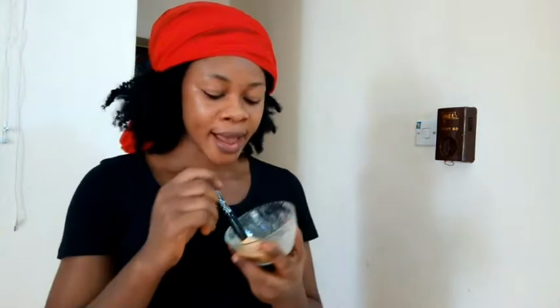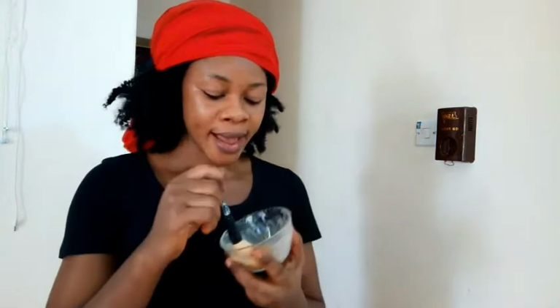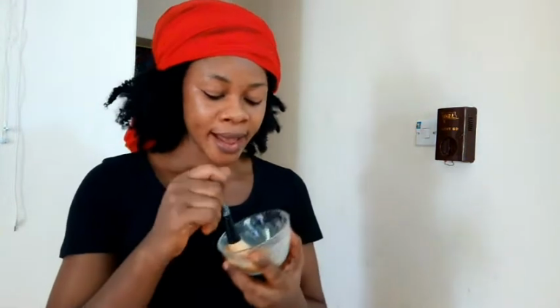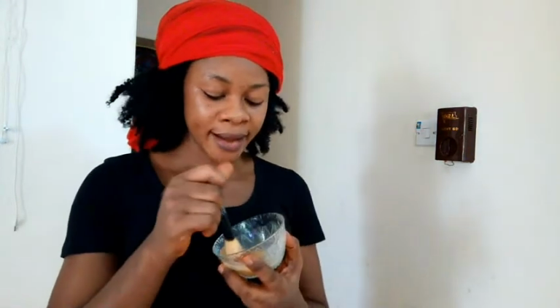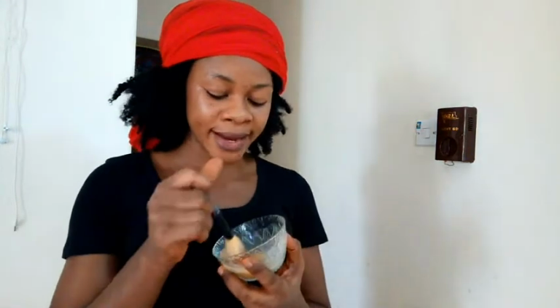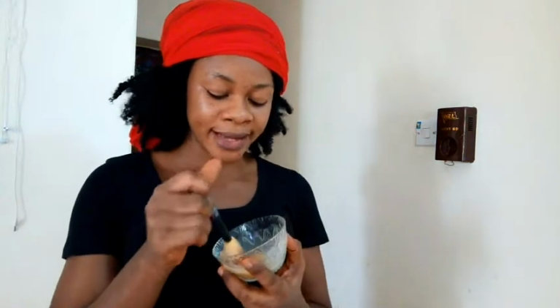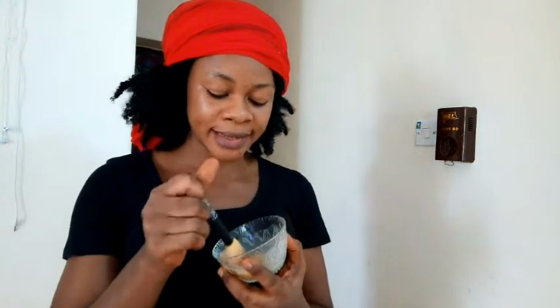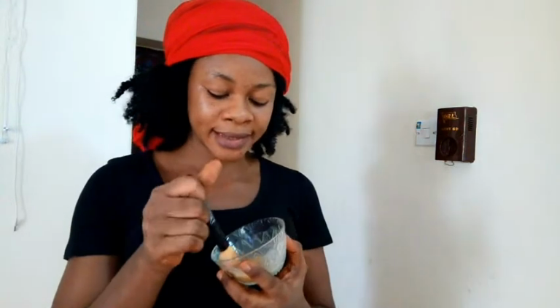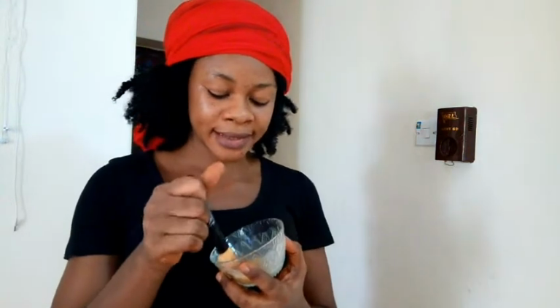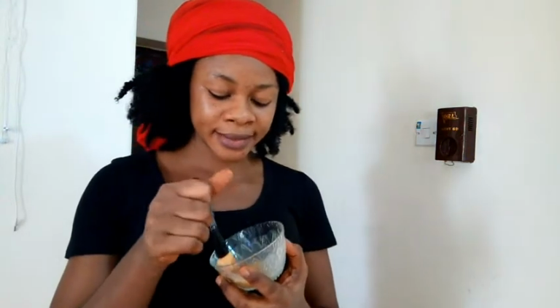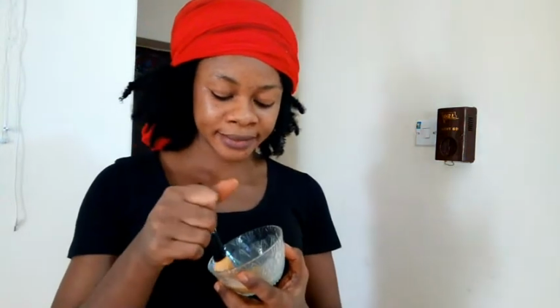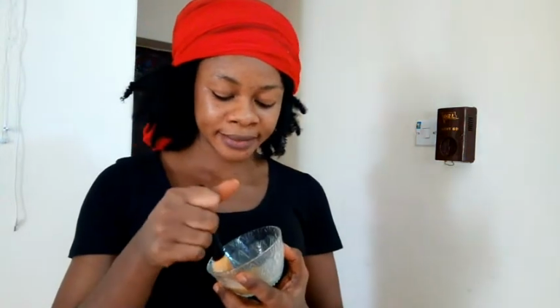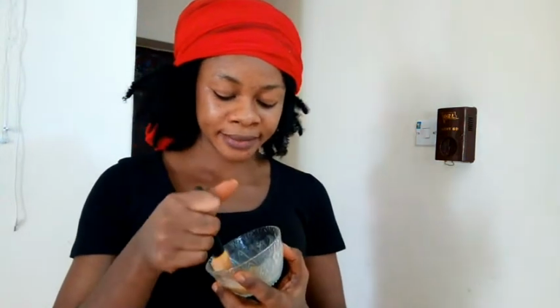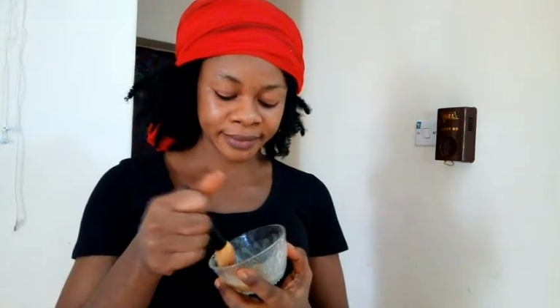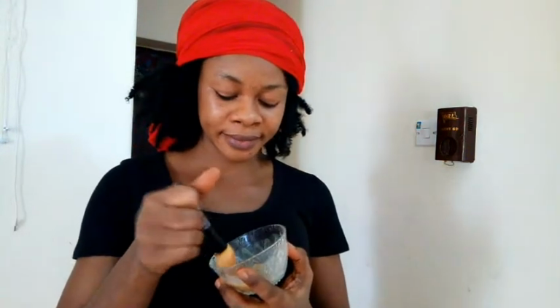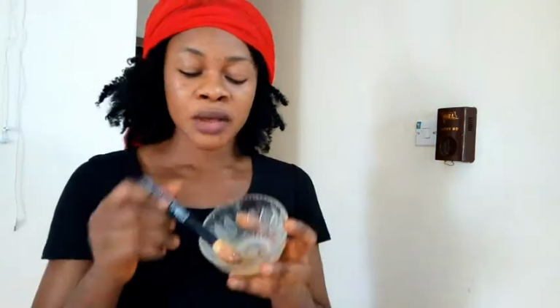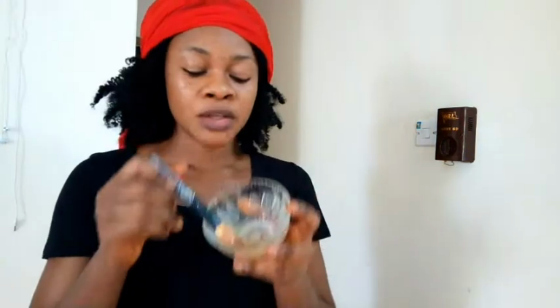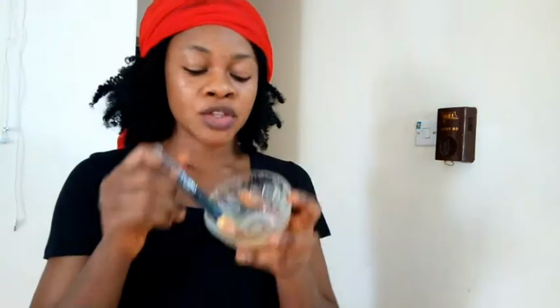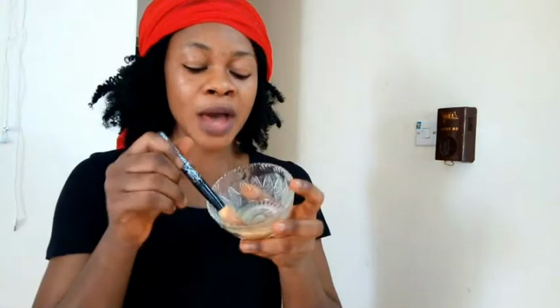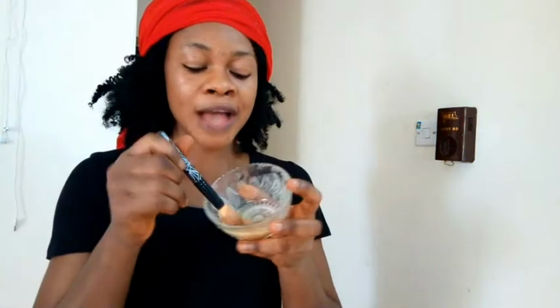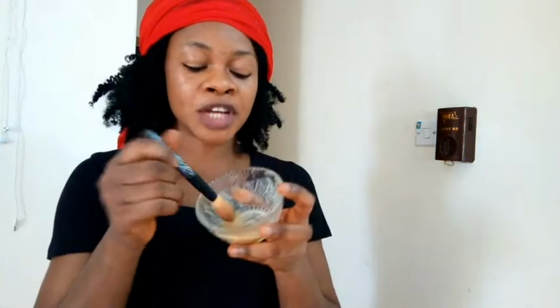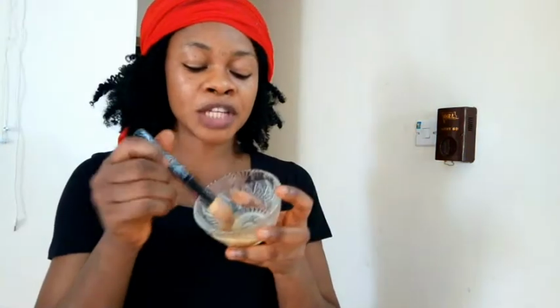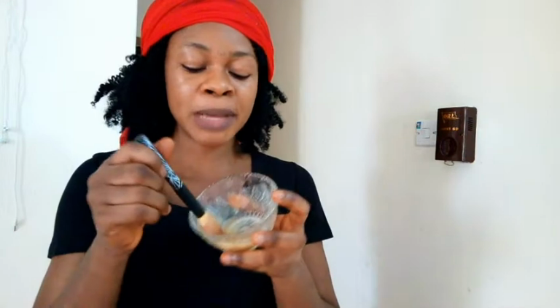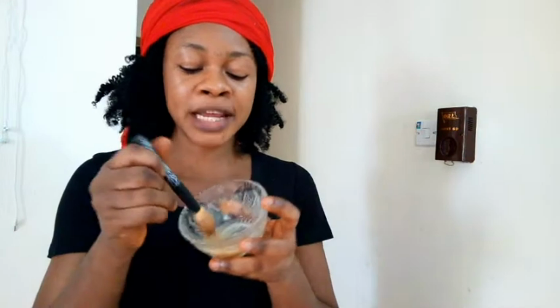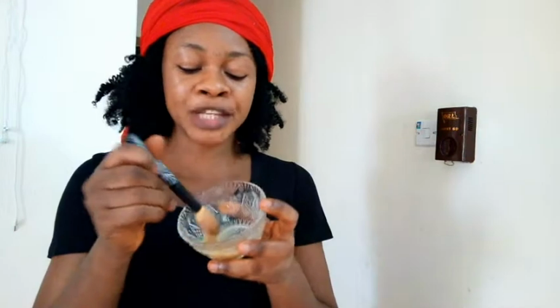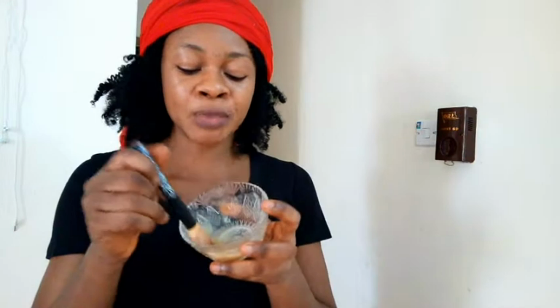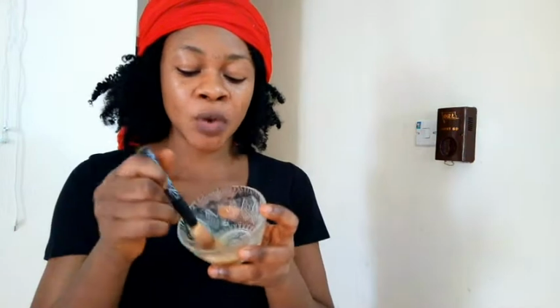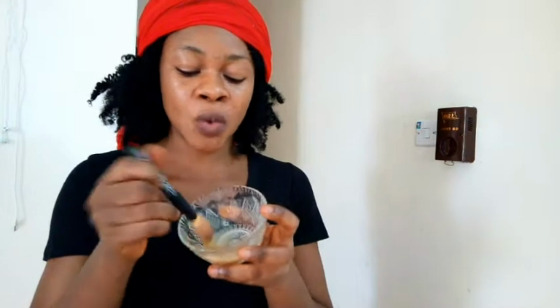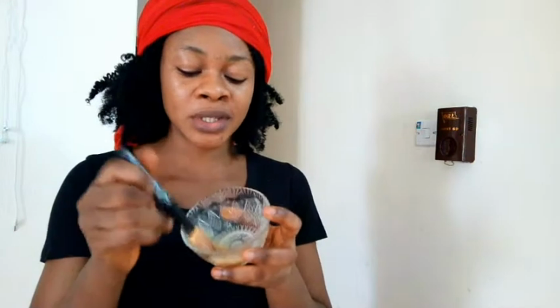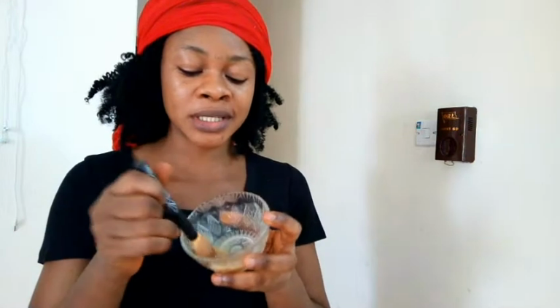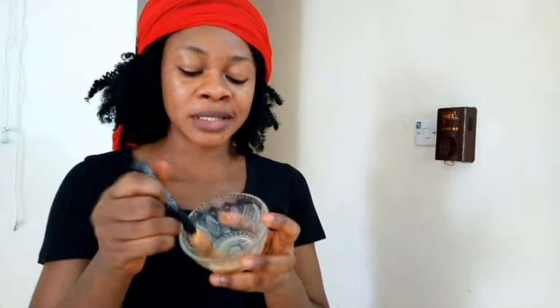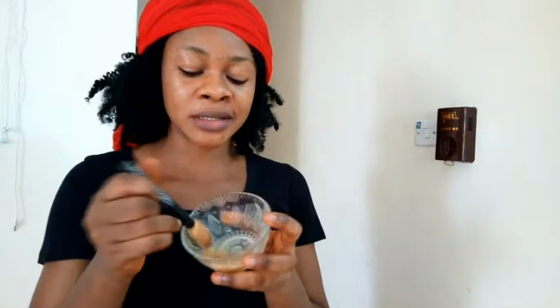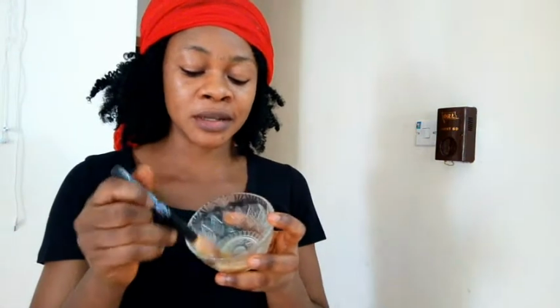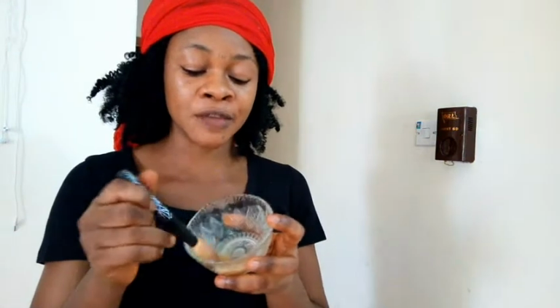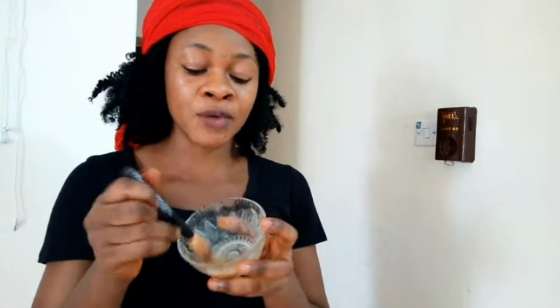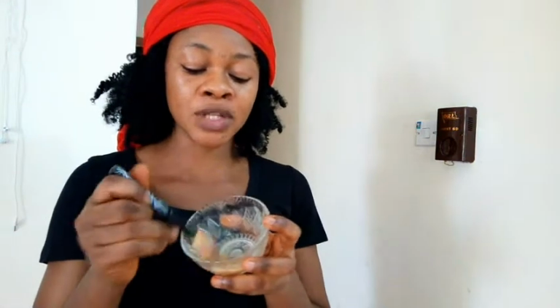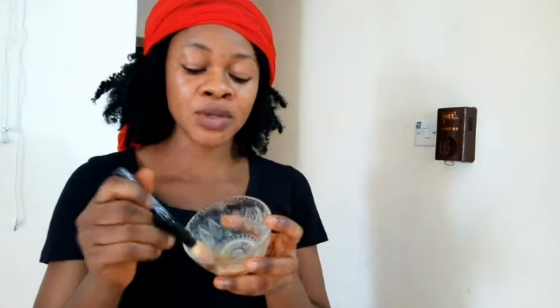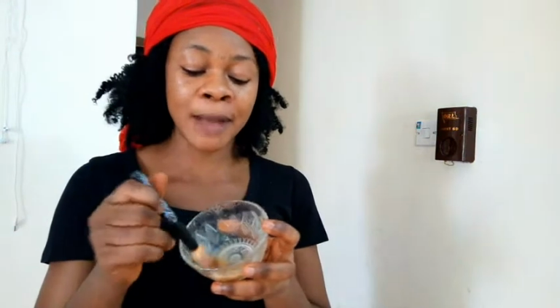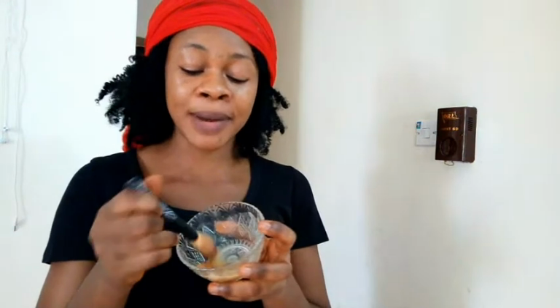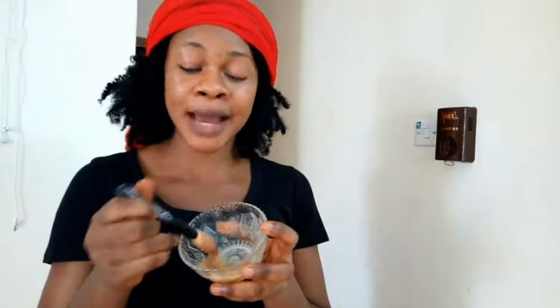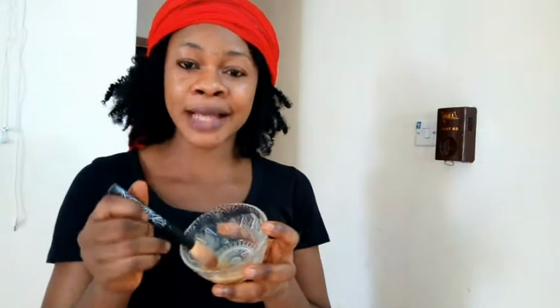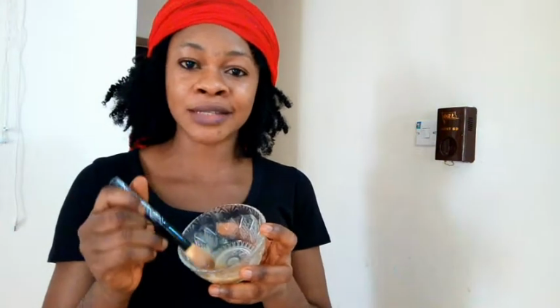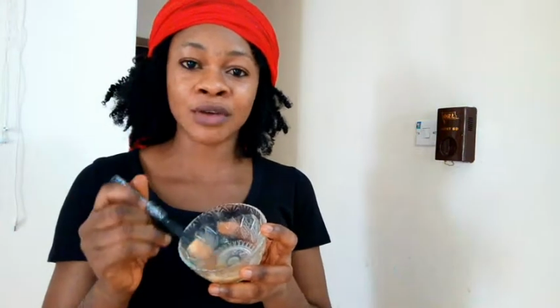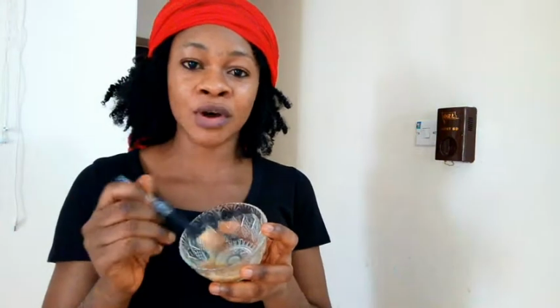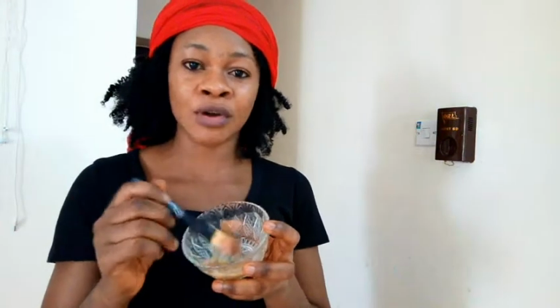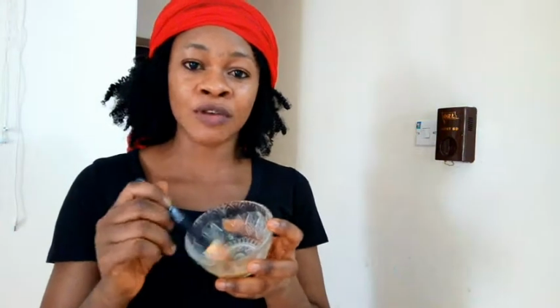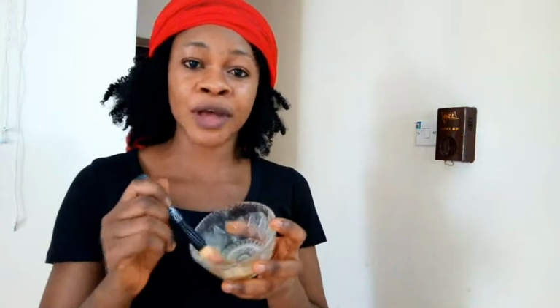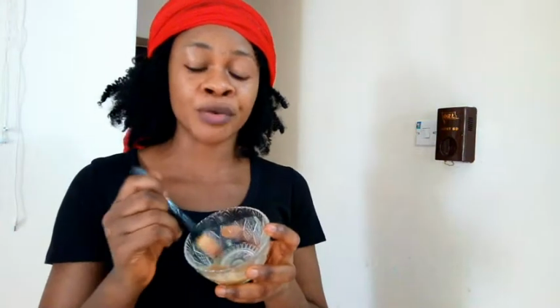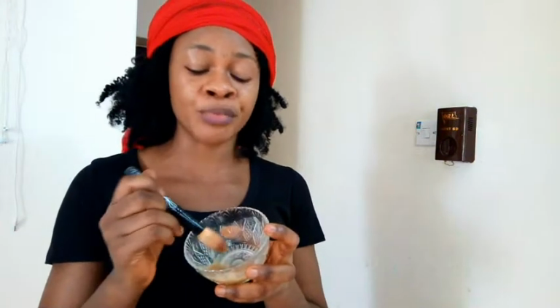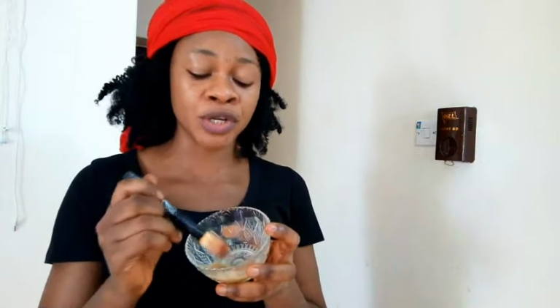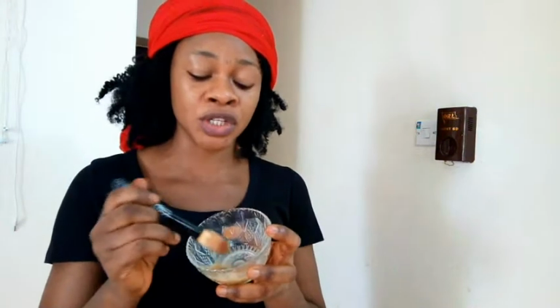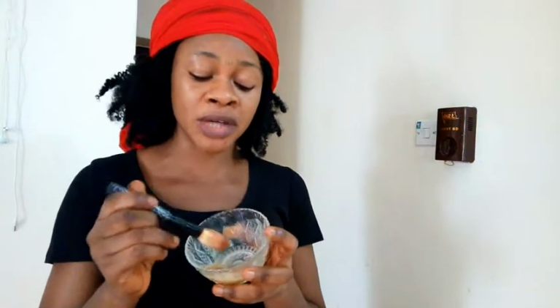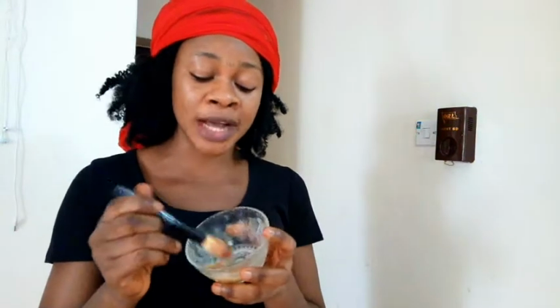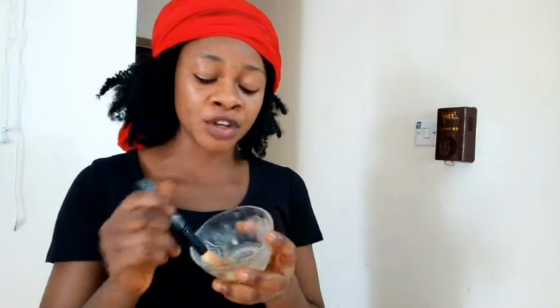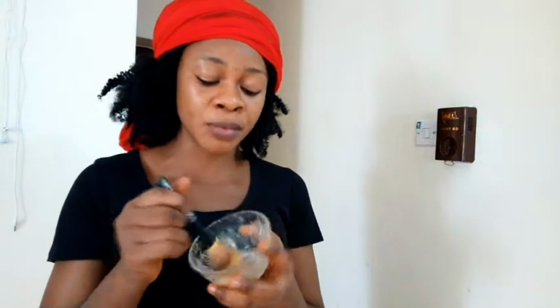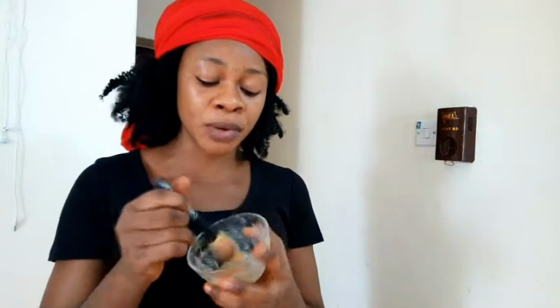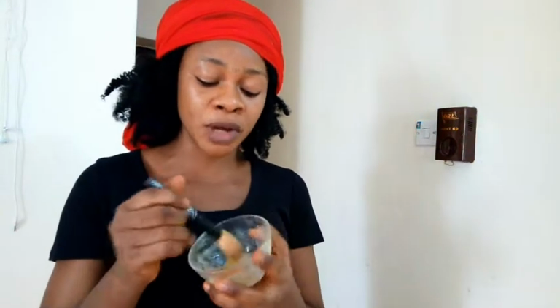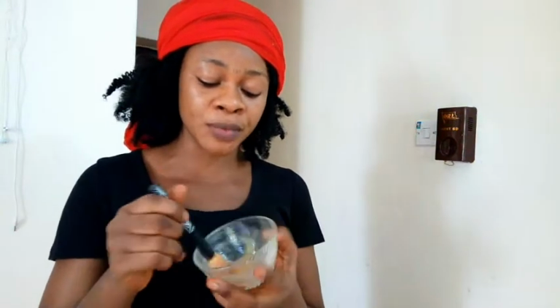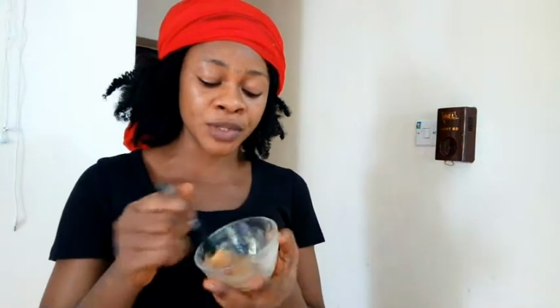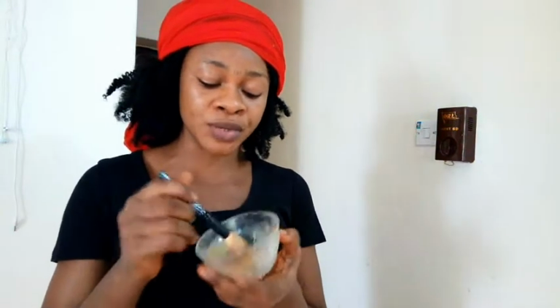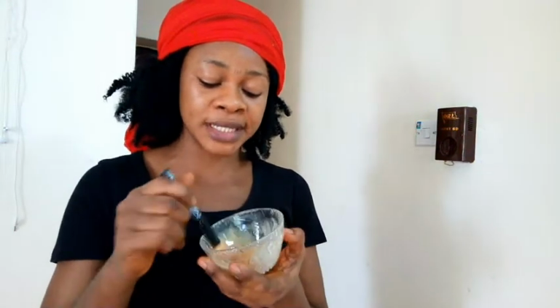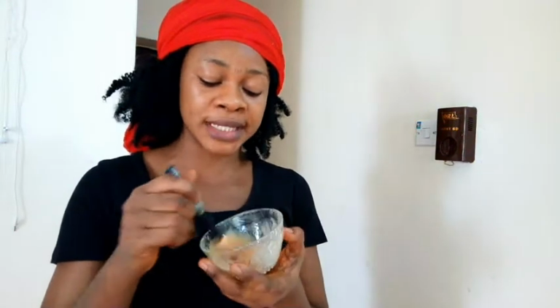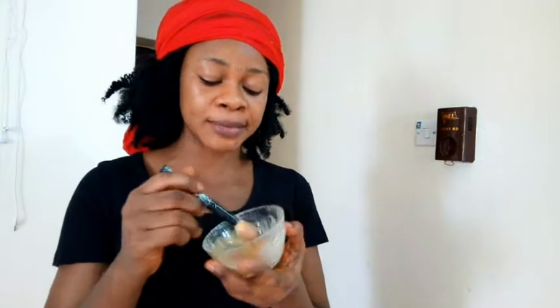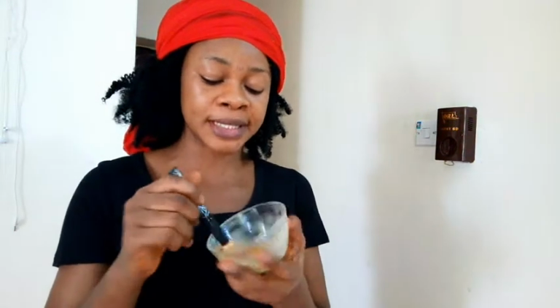I just made a small quantity here. If you want to apply it all over your body, you can double up the recipe.